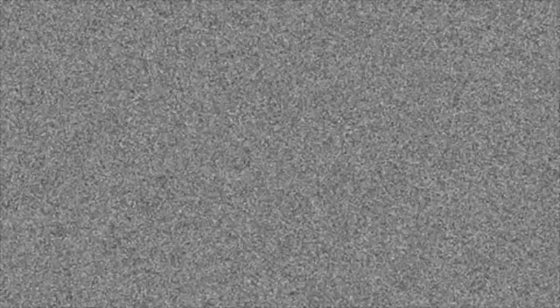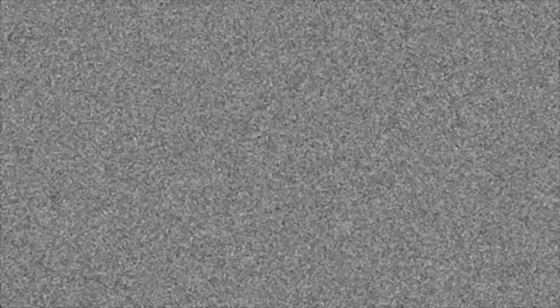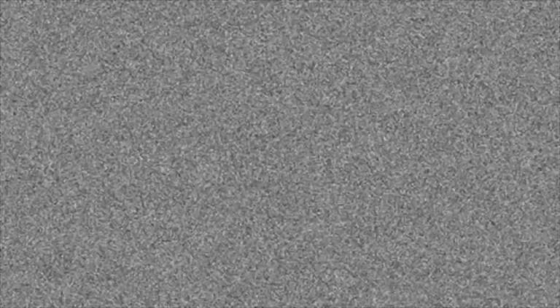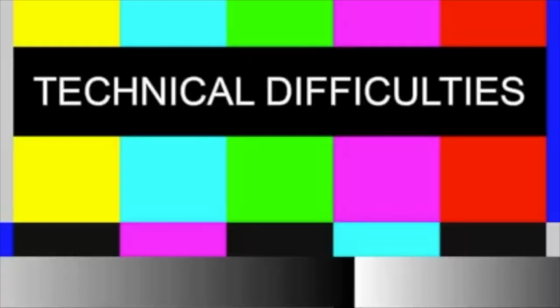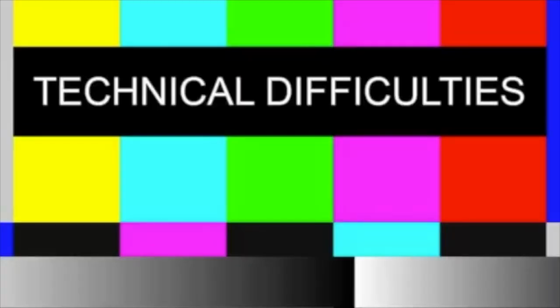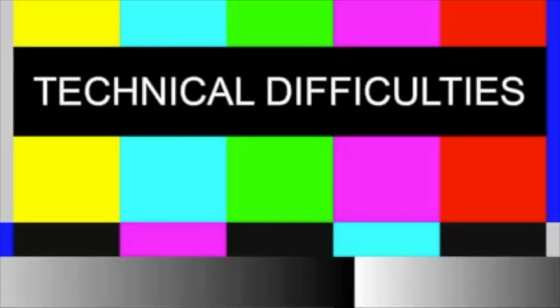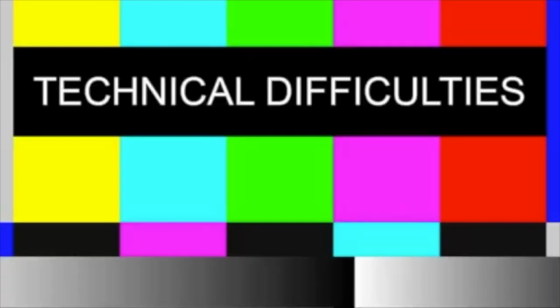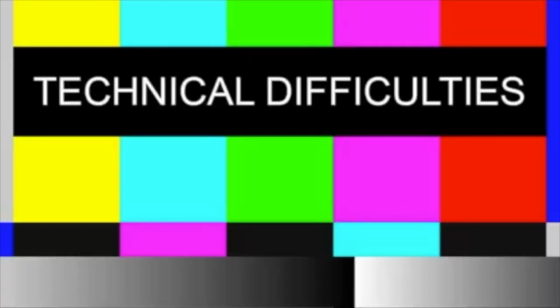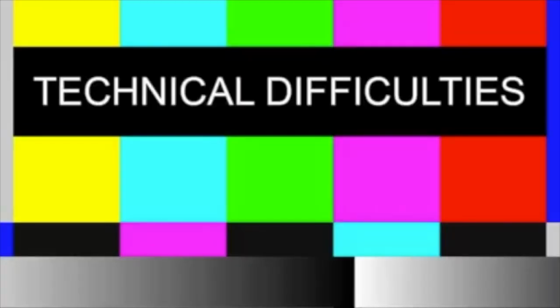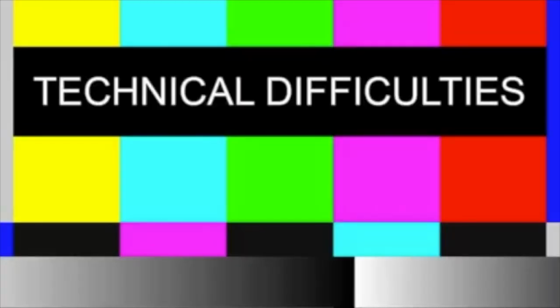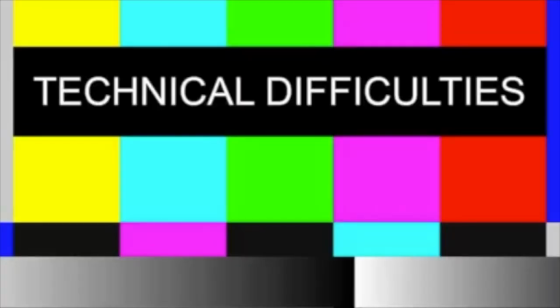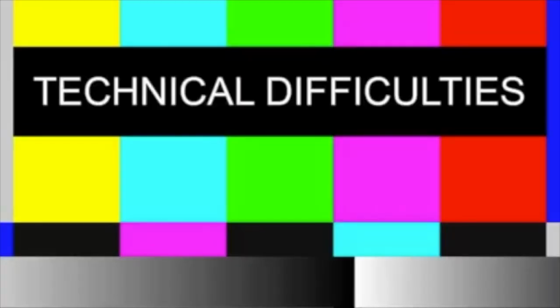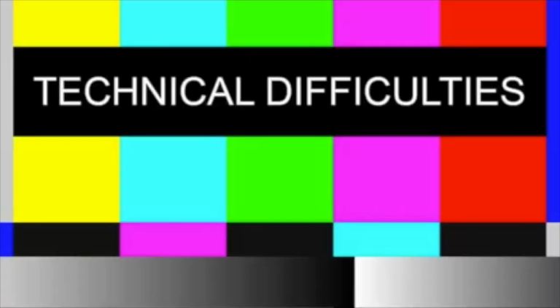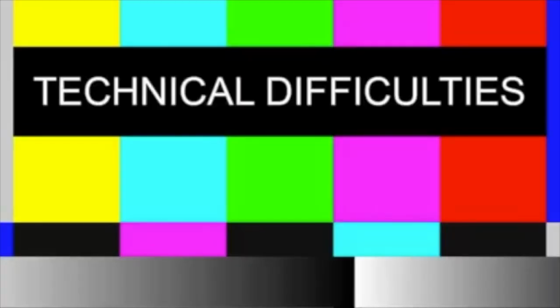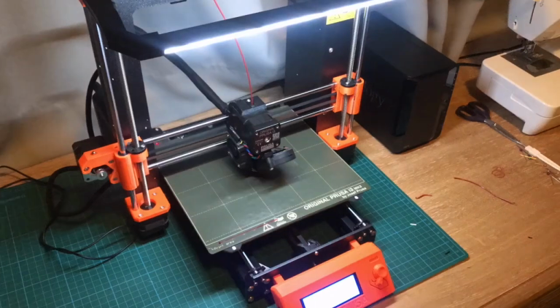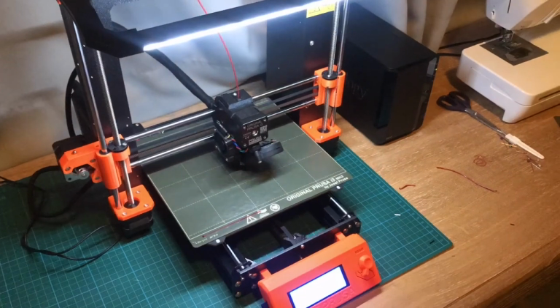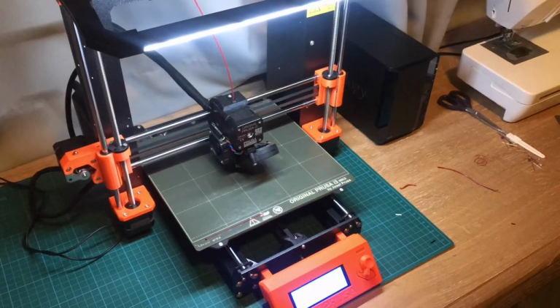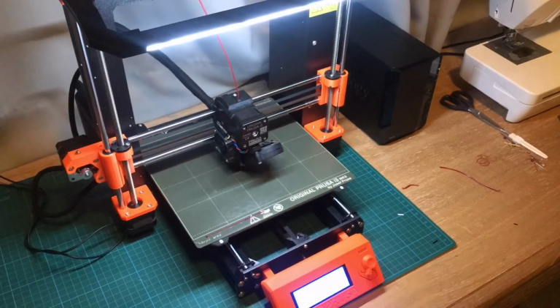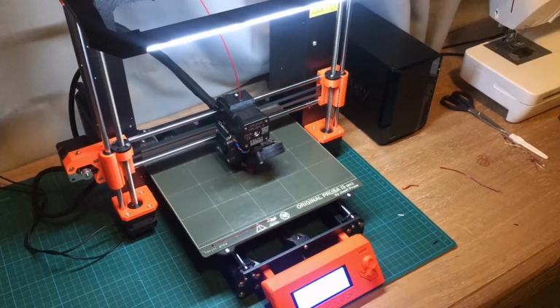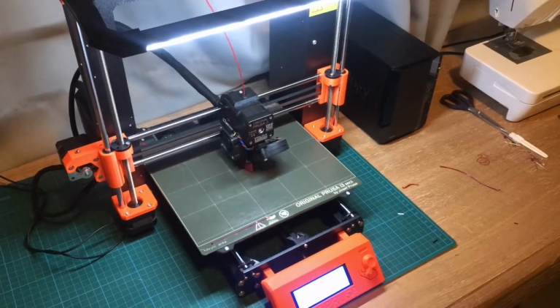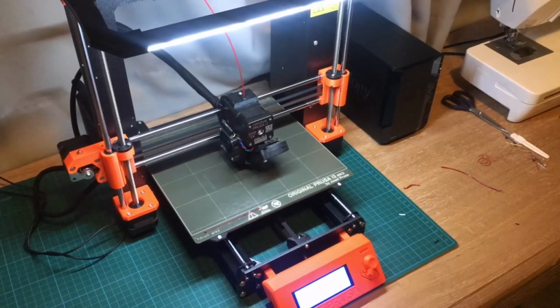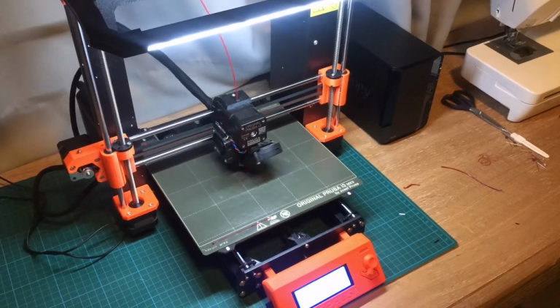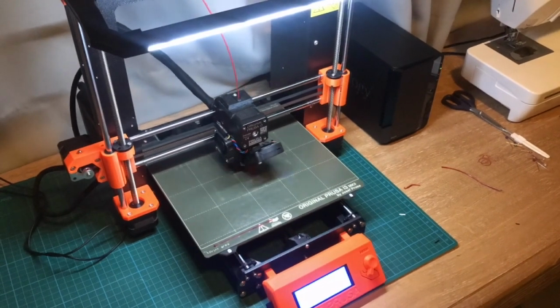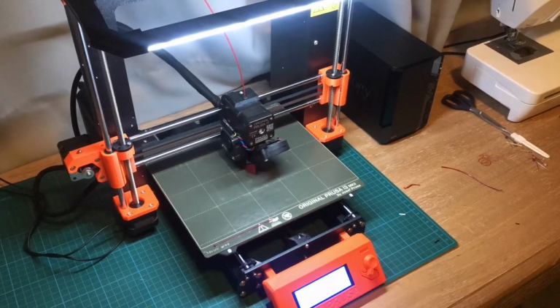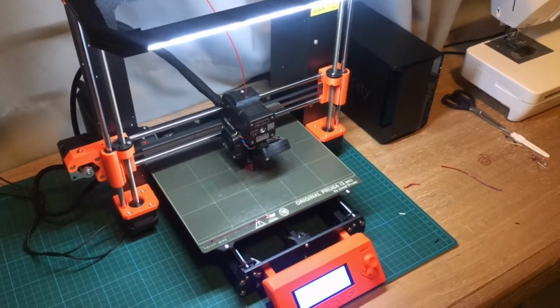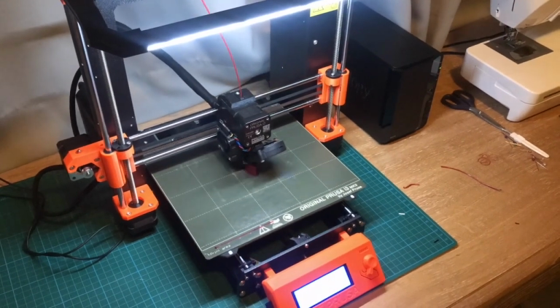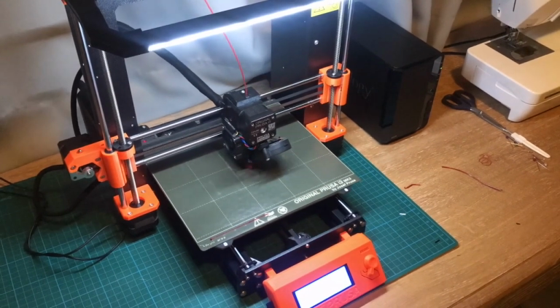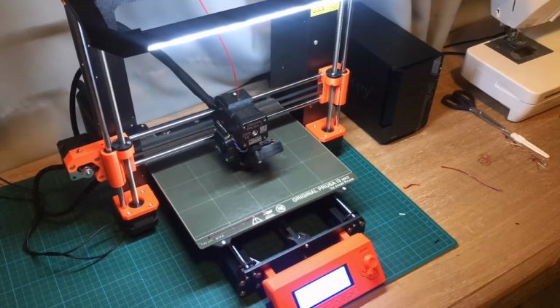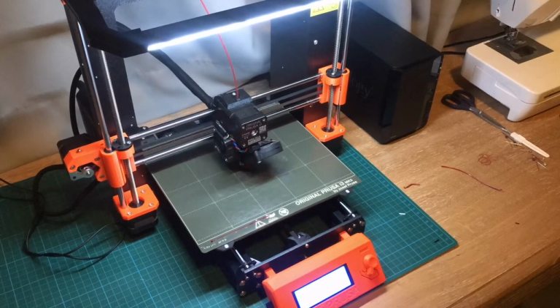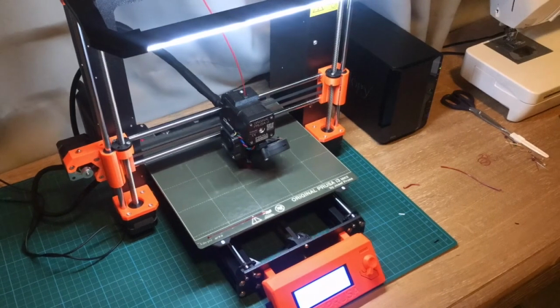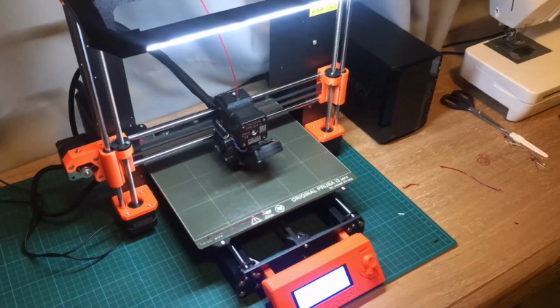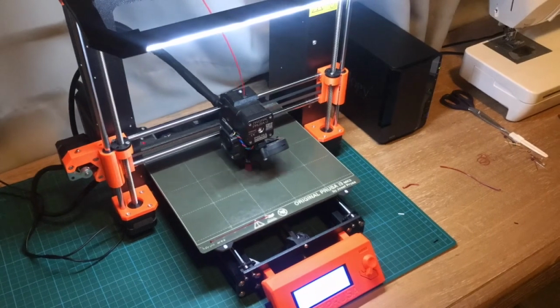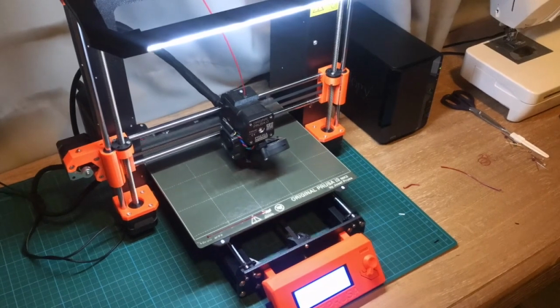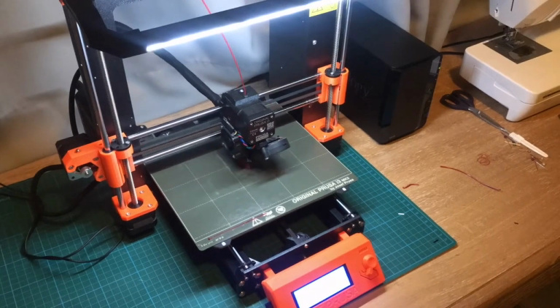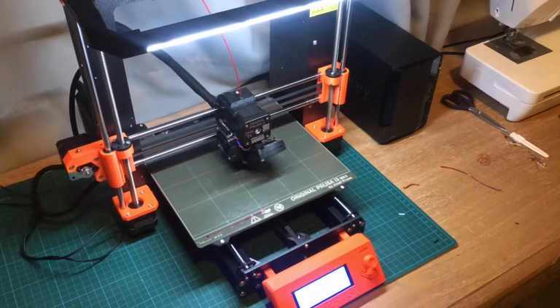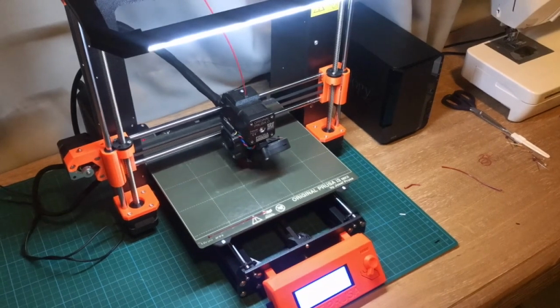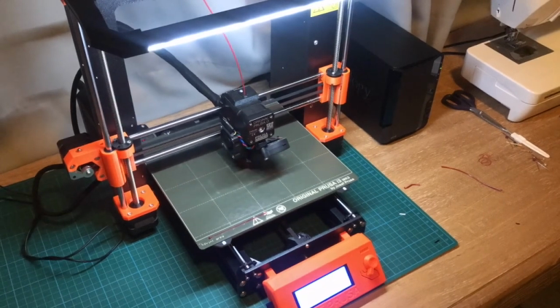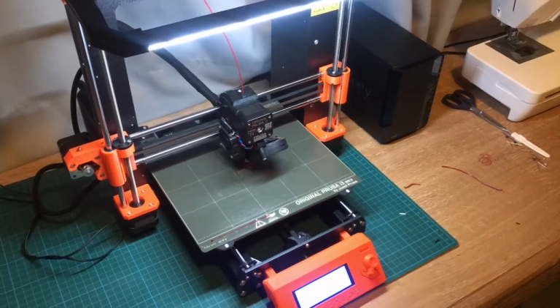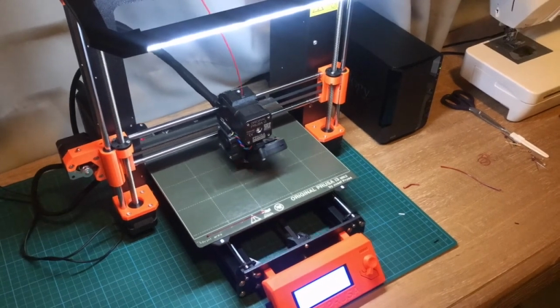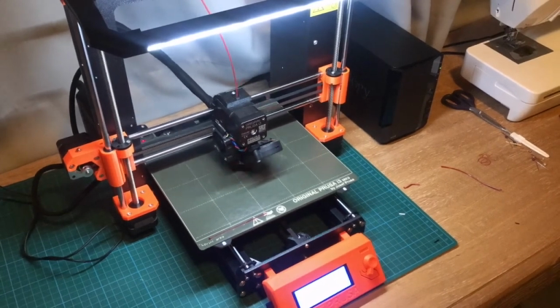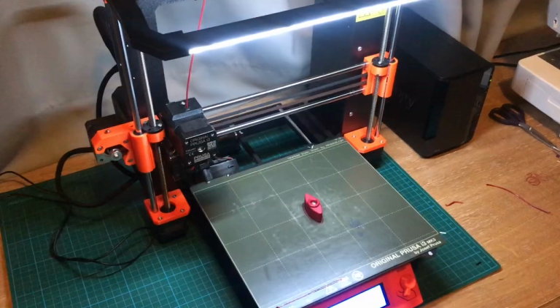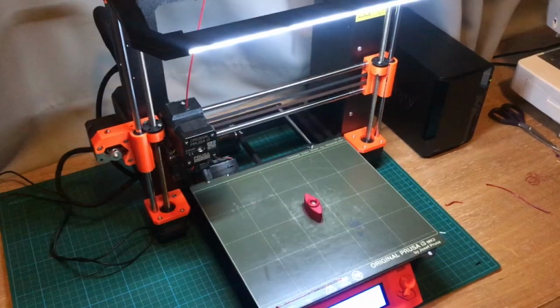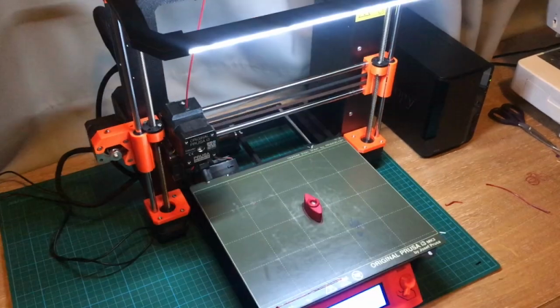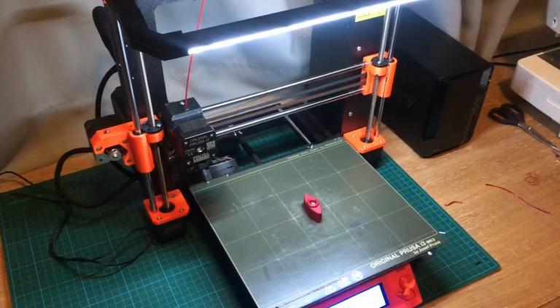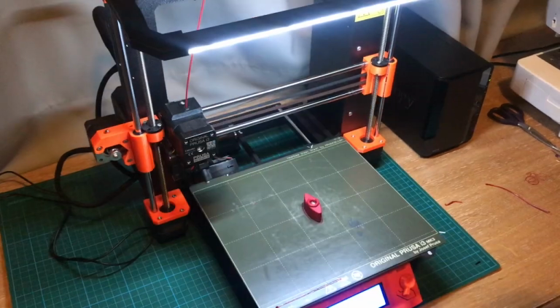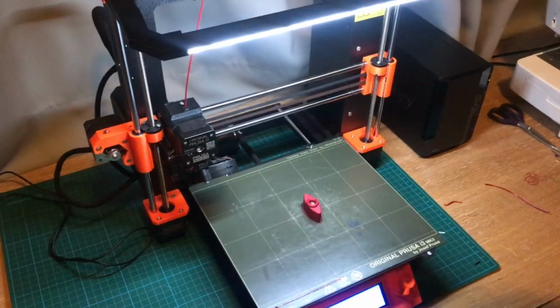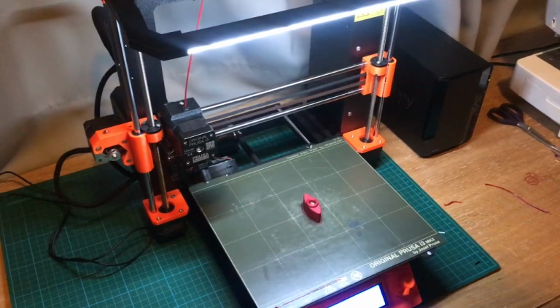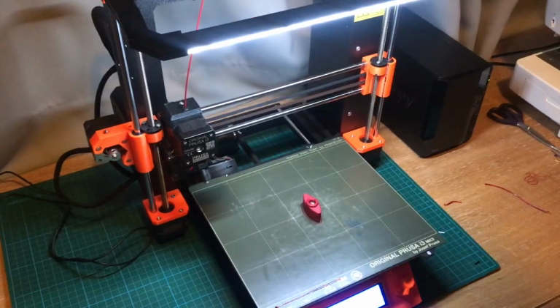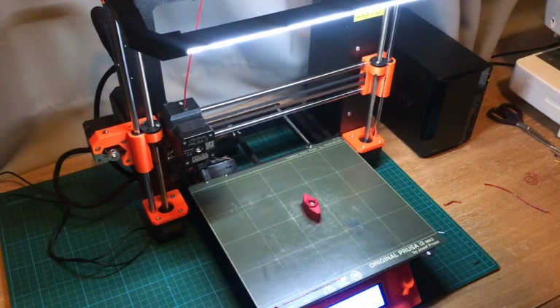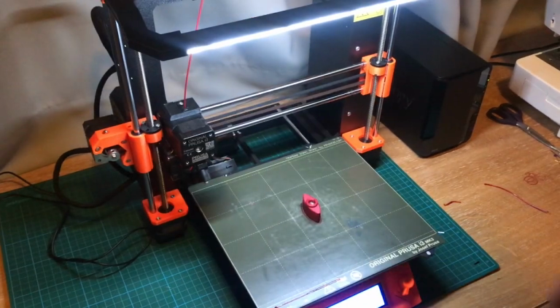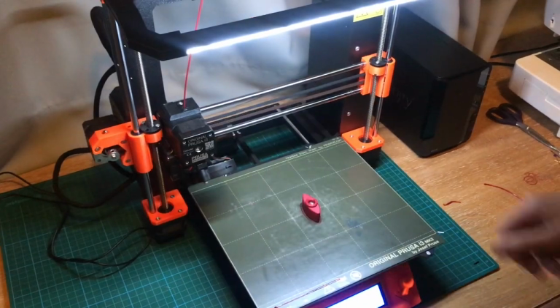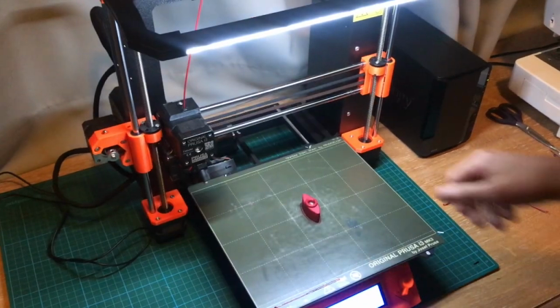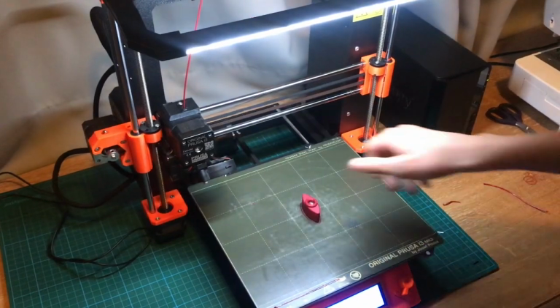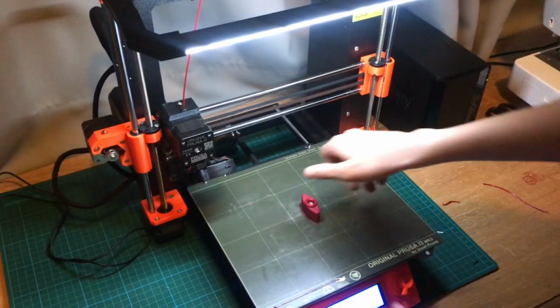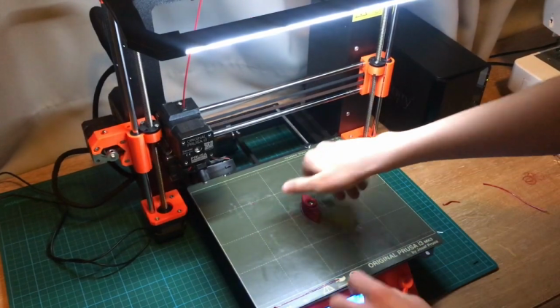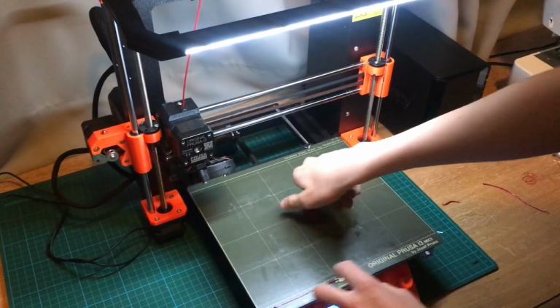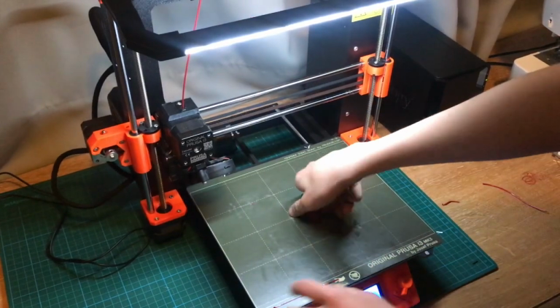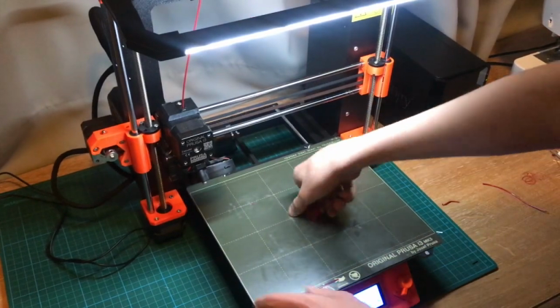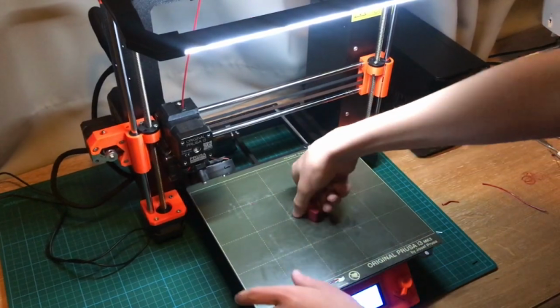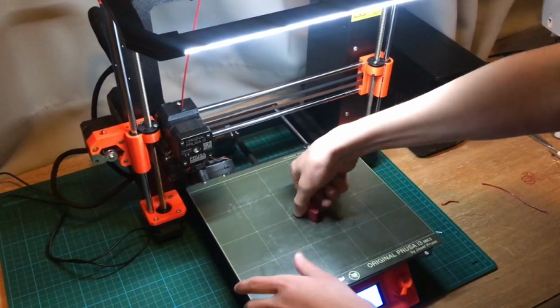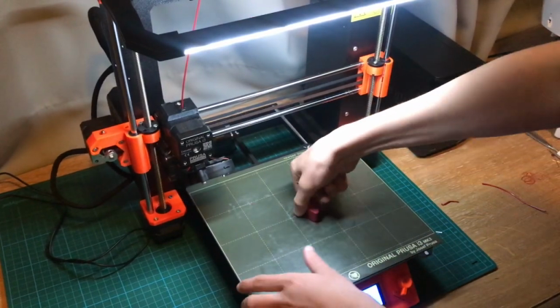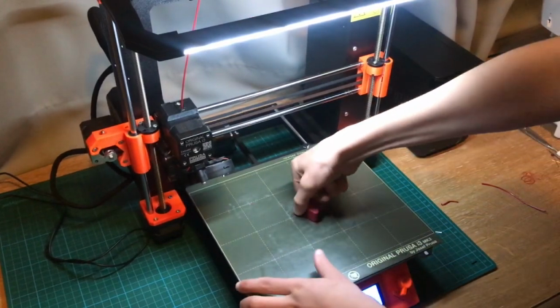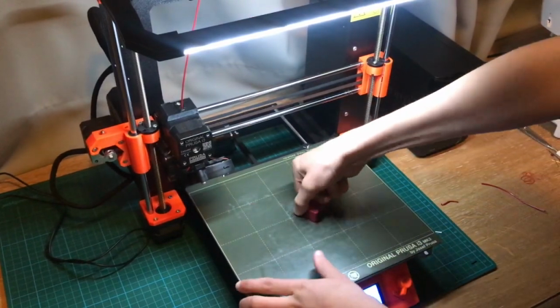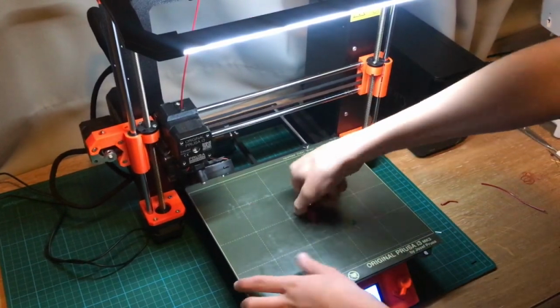So the printer is done and now we can get the part off.